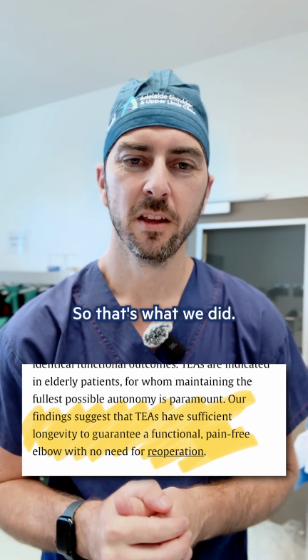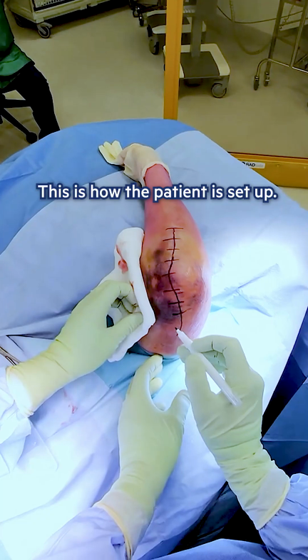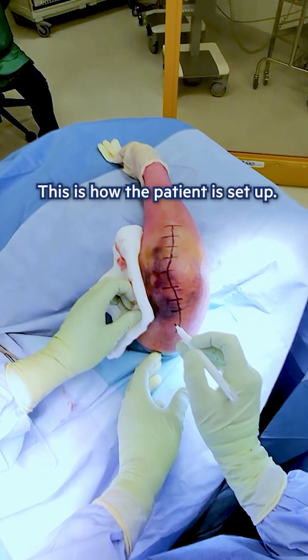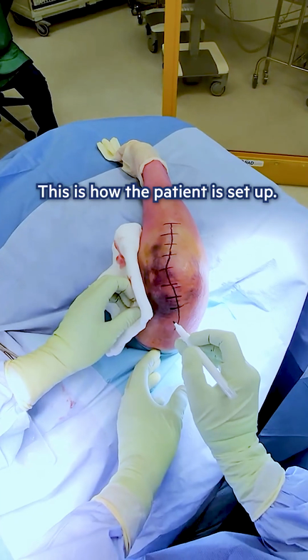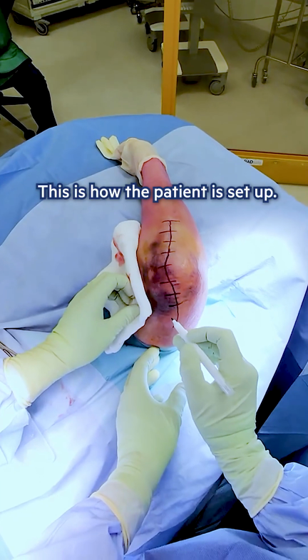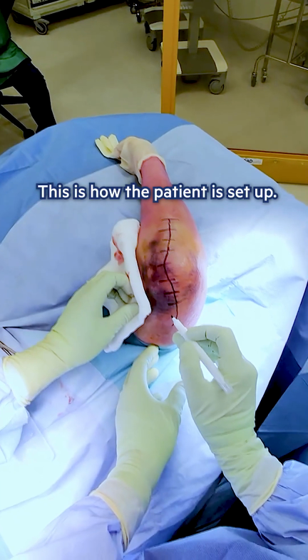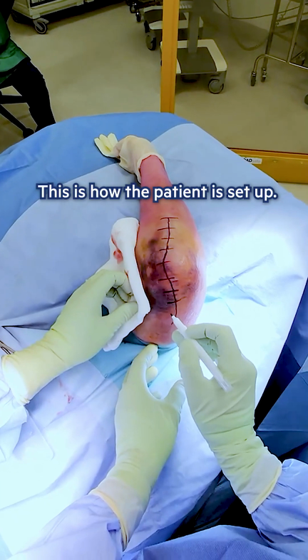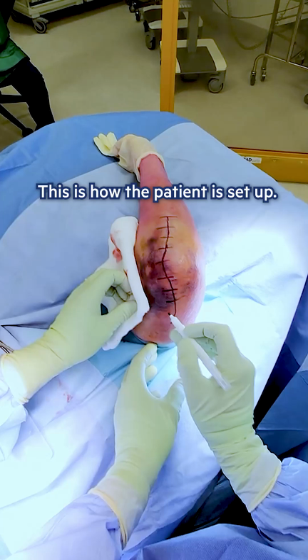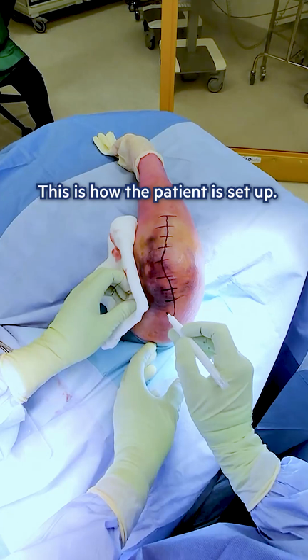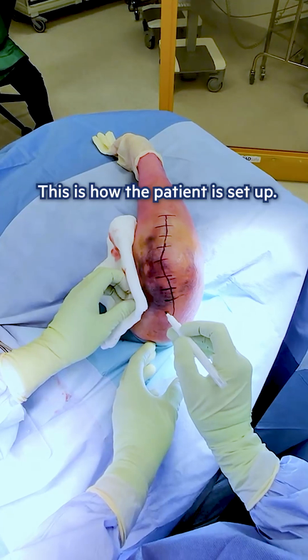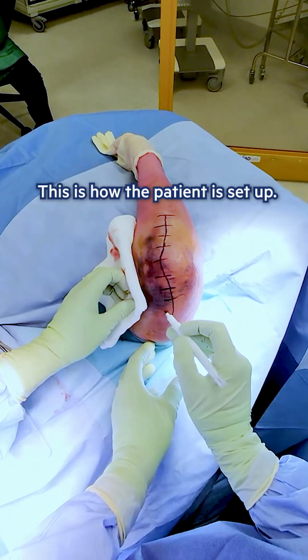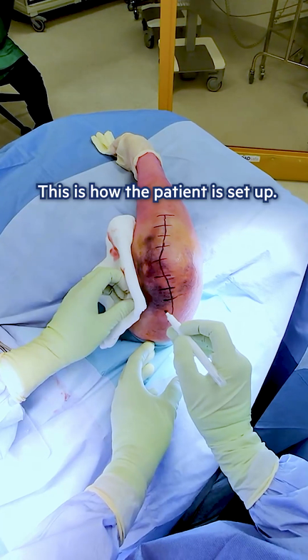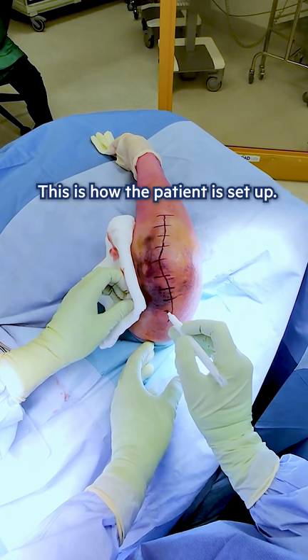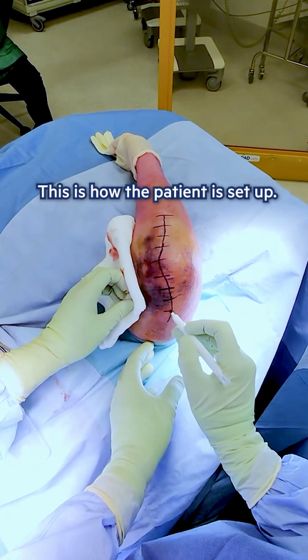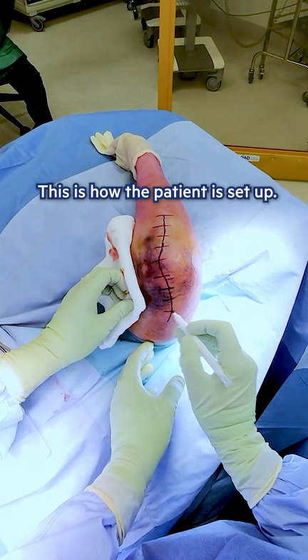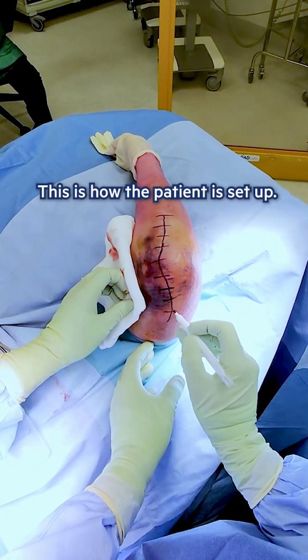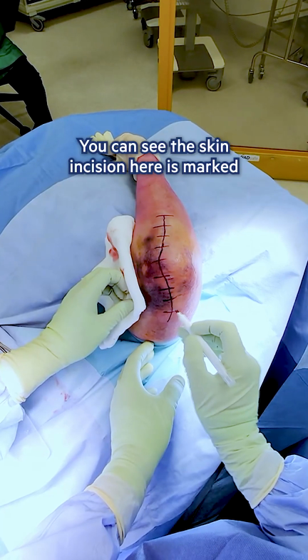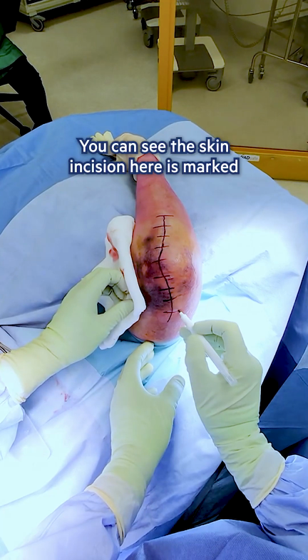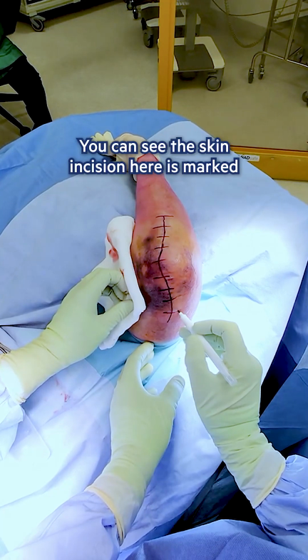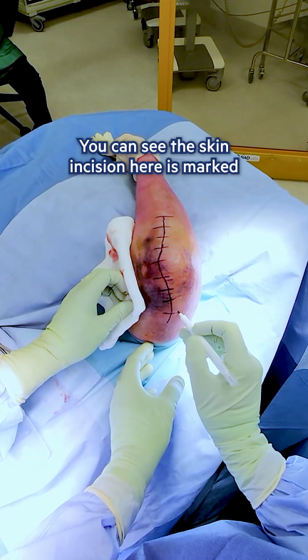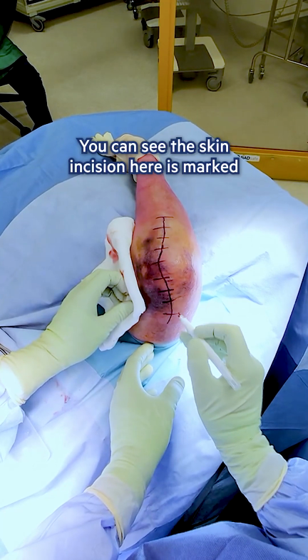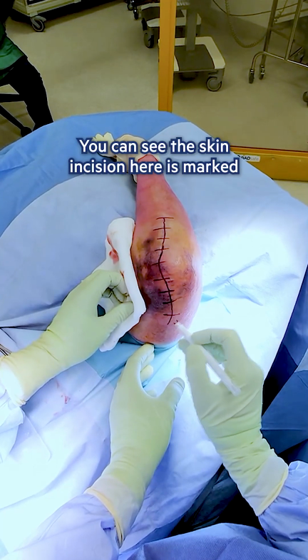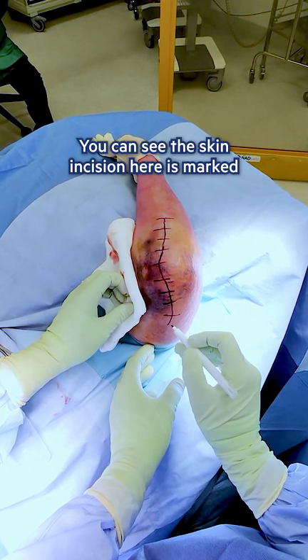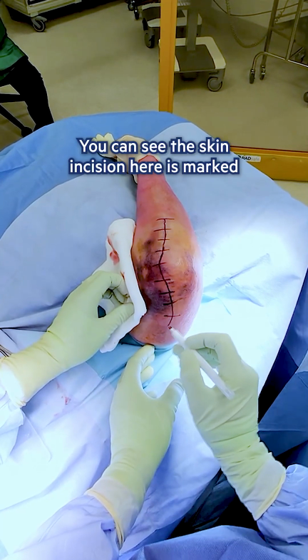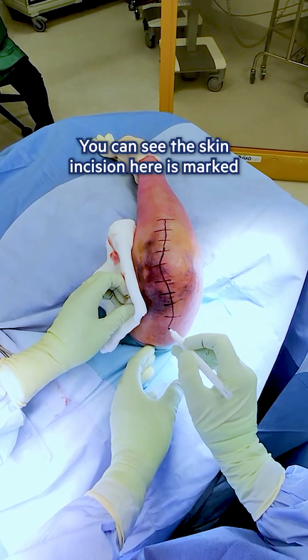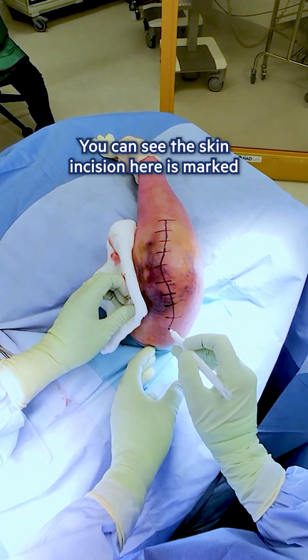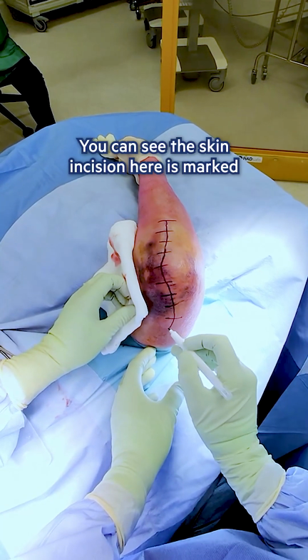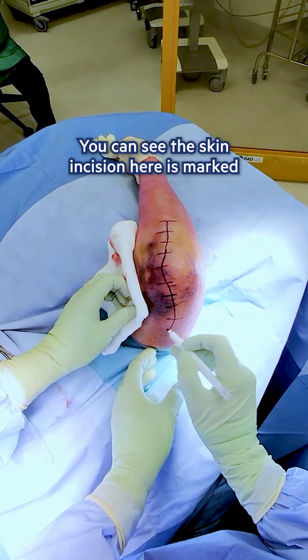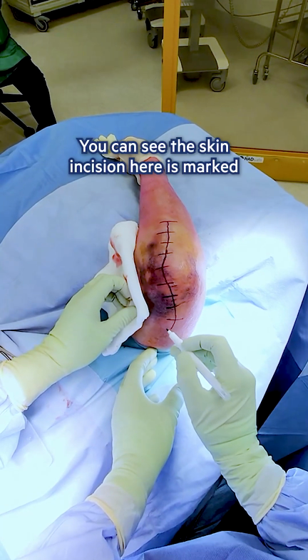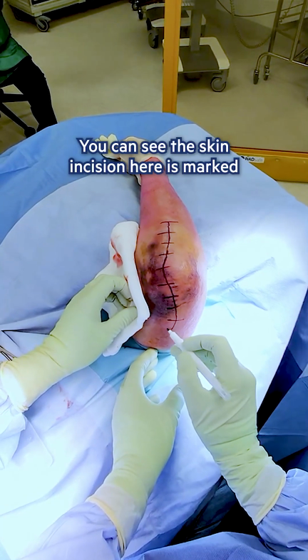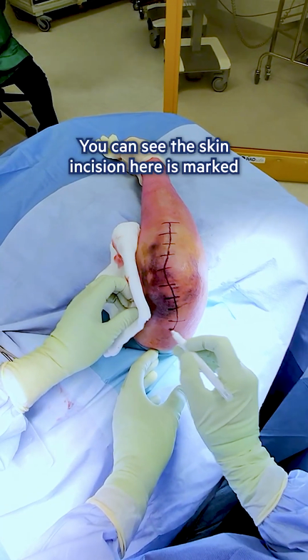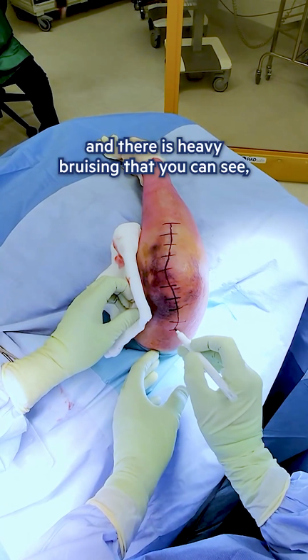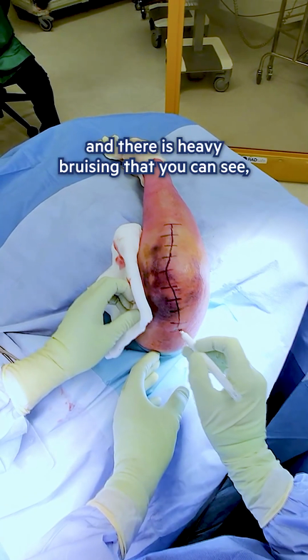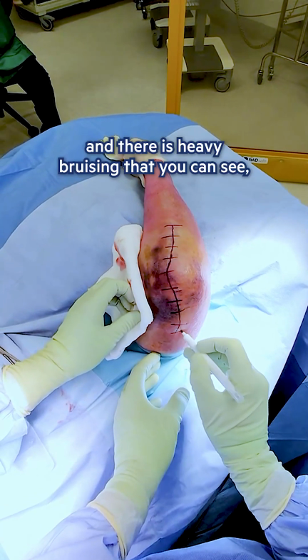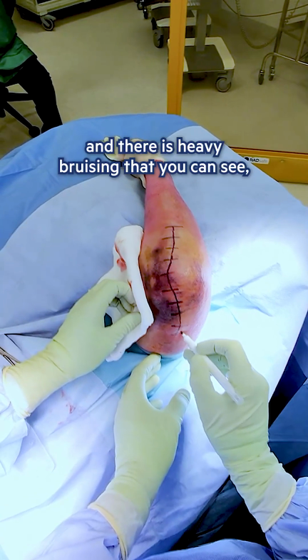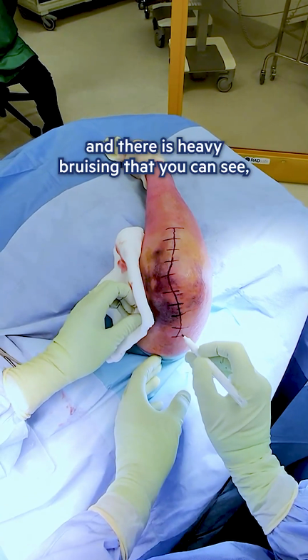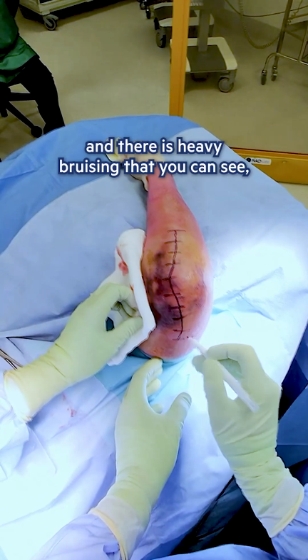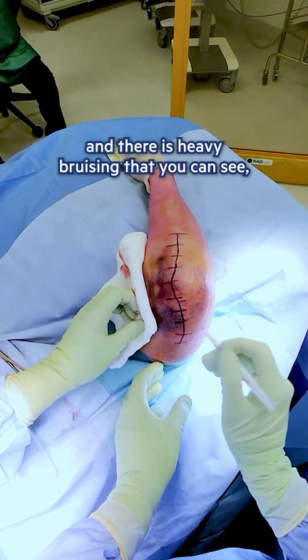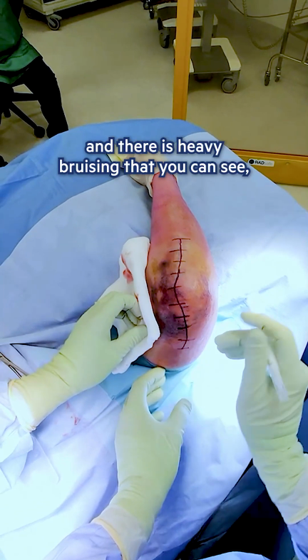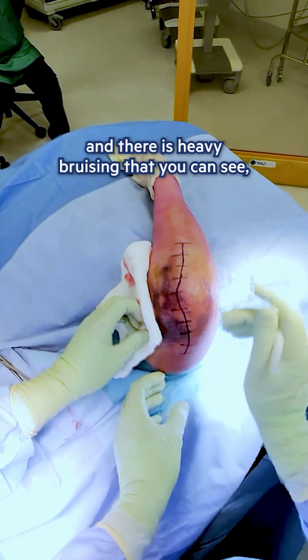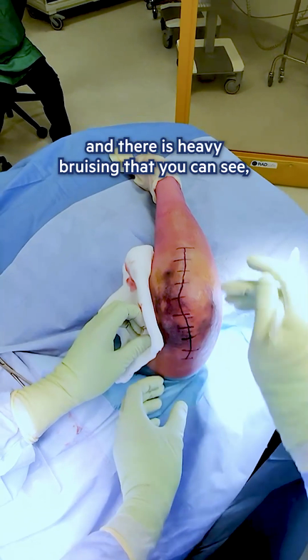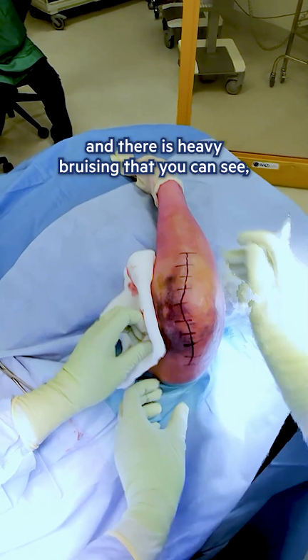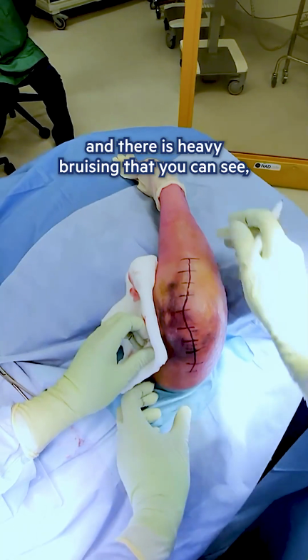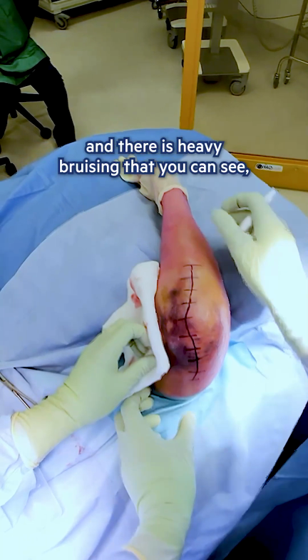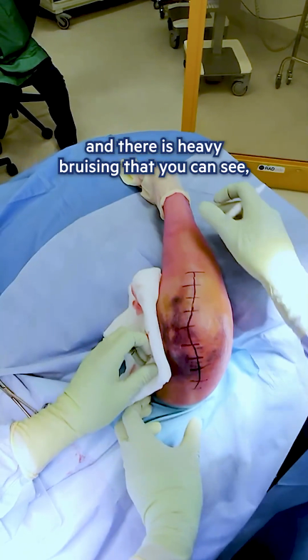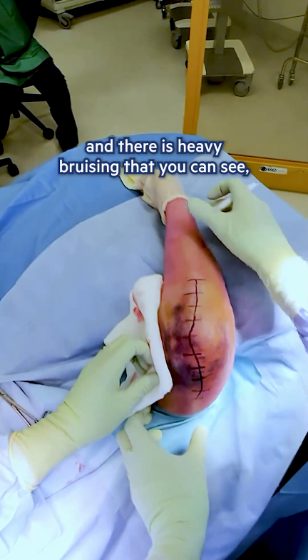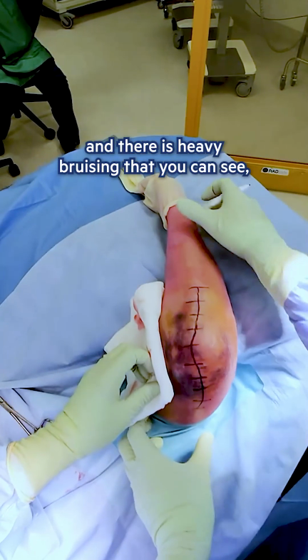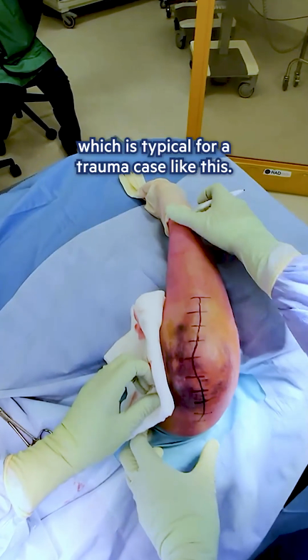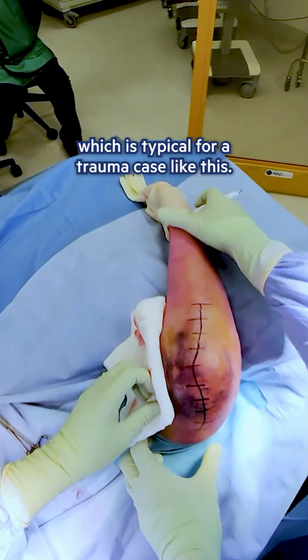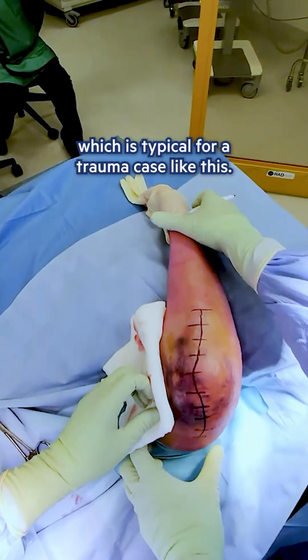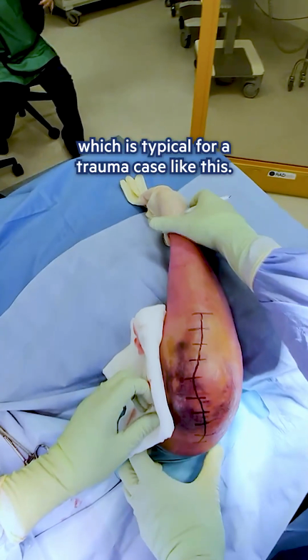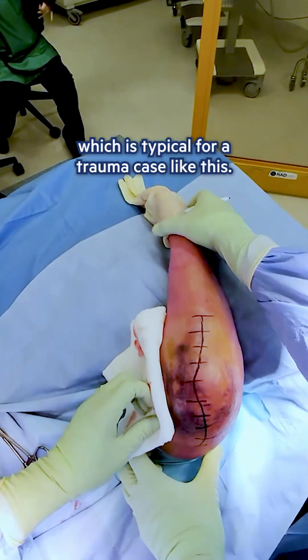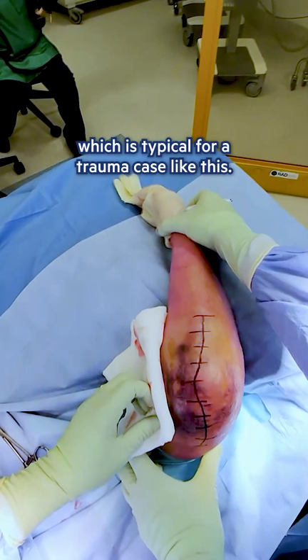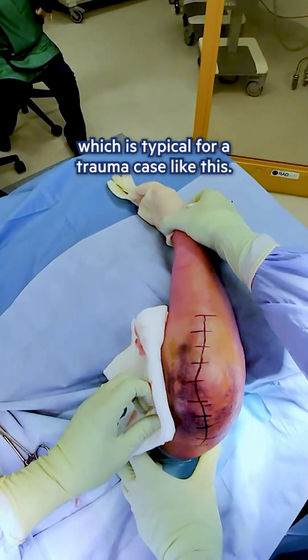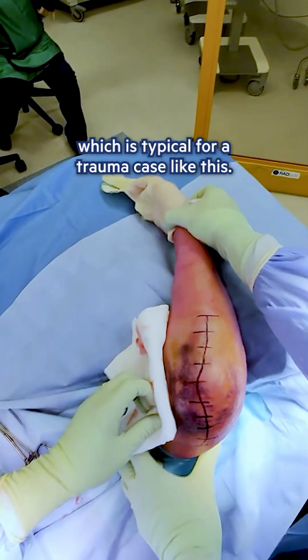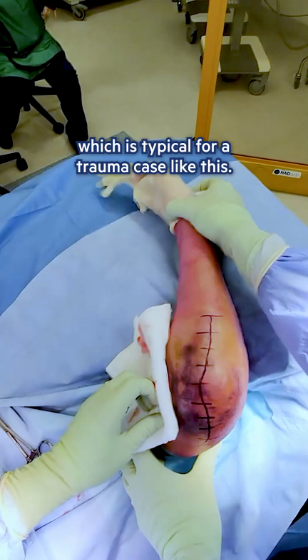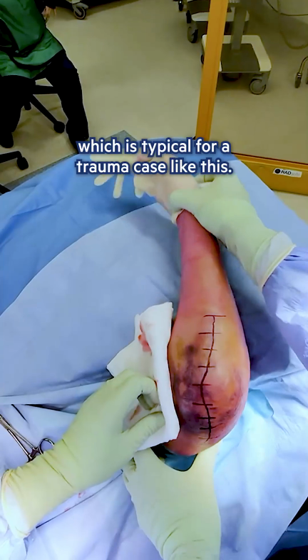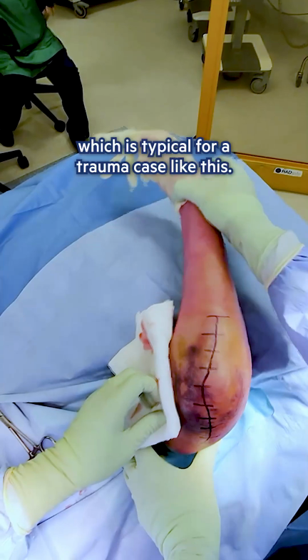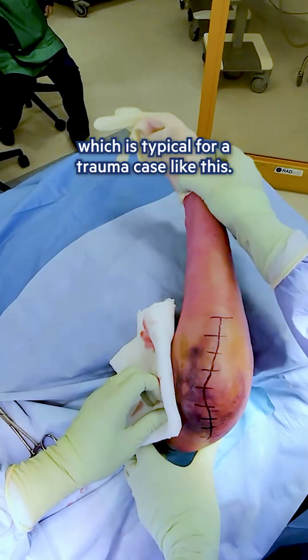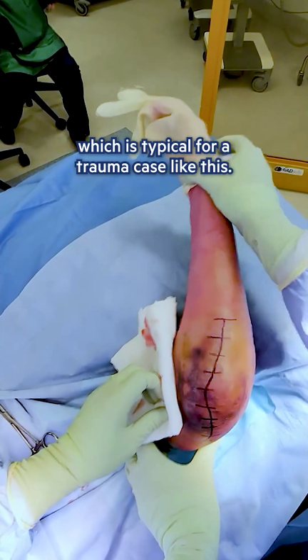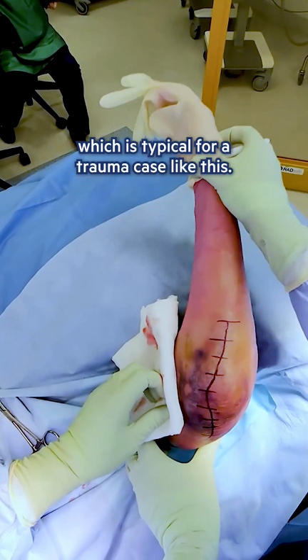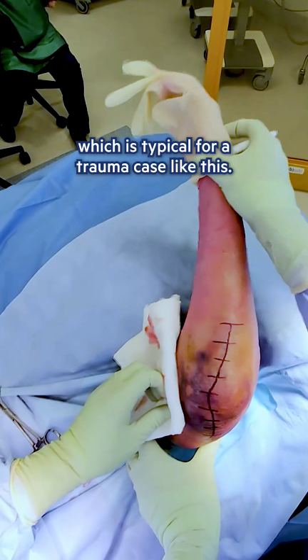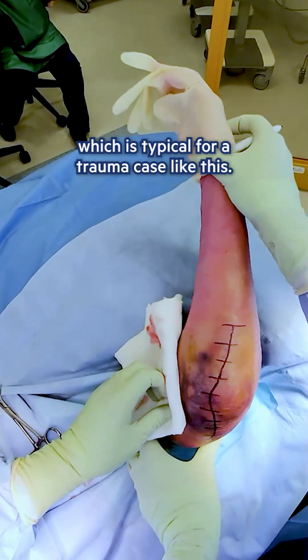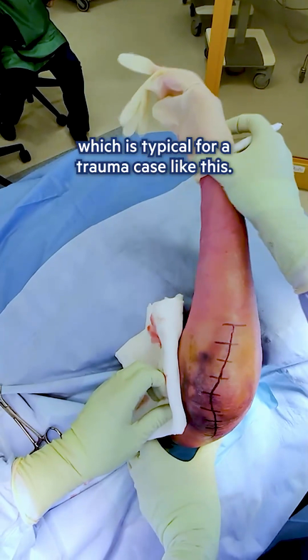This is how the patient is set up. You can see the skin incision here is marked, and there is heavy bruising, which is typical for a trauma case like this.